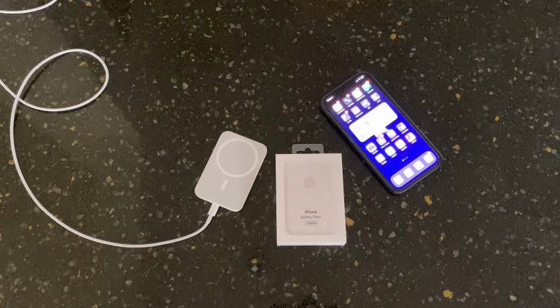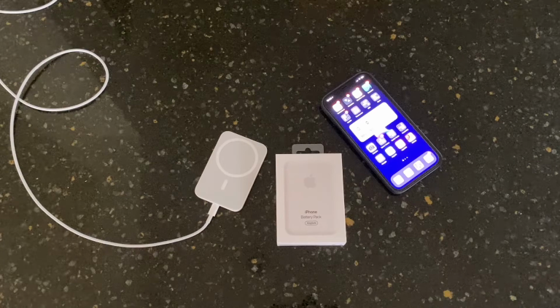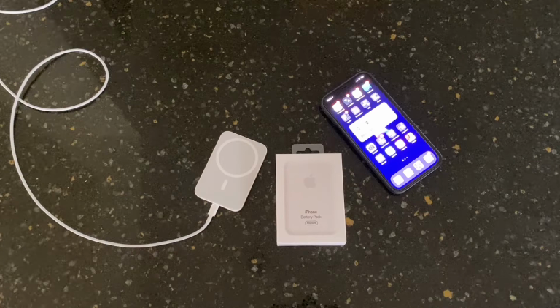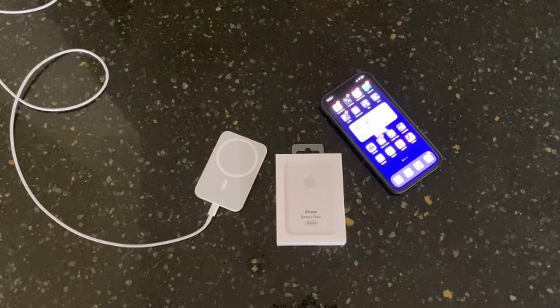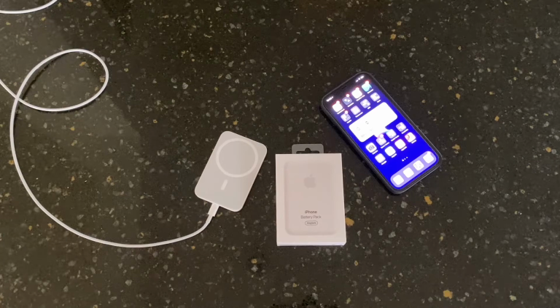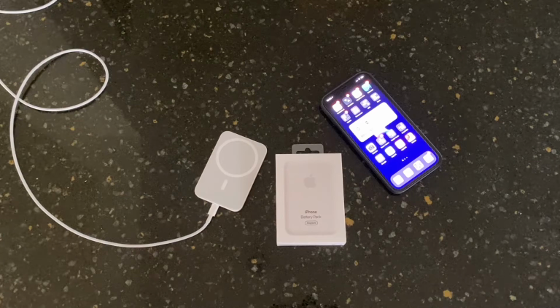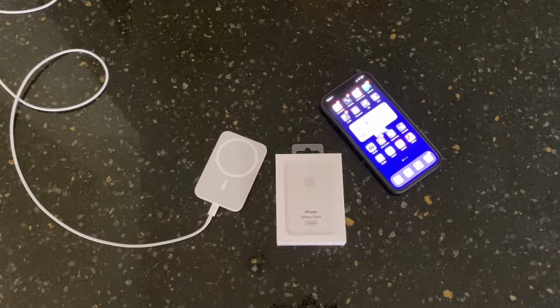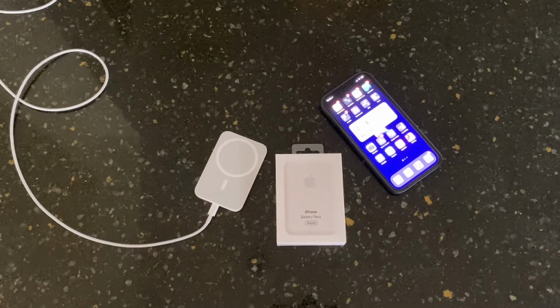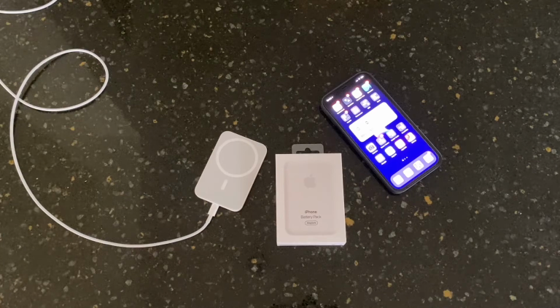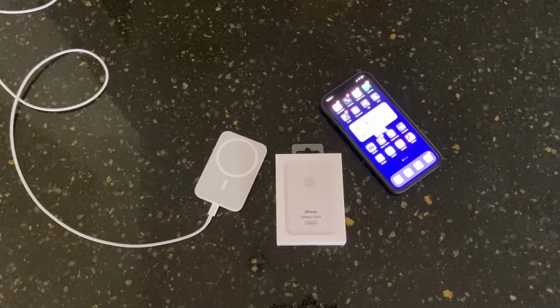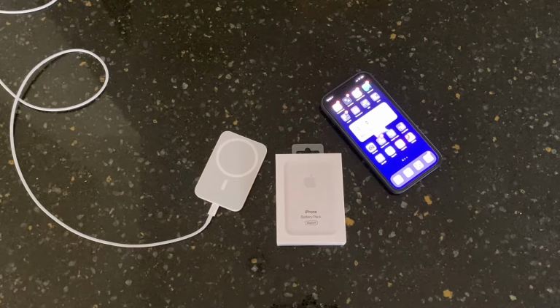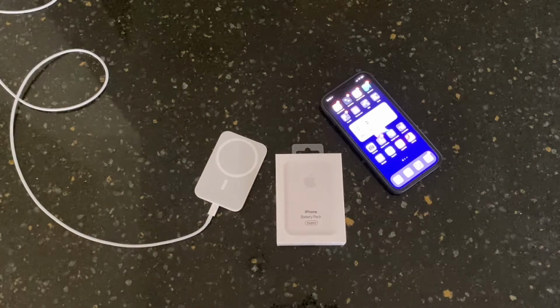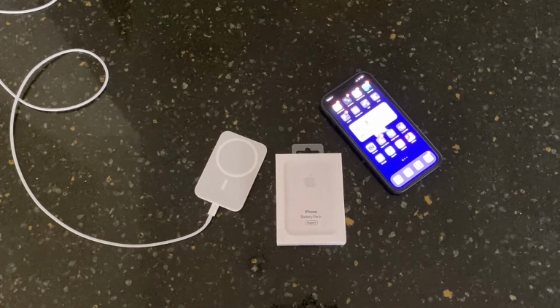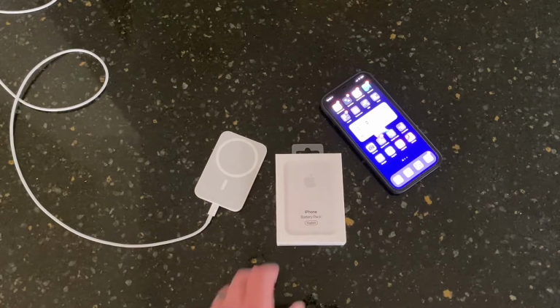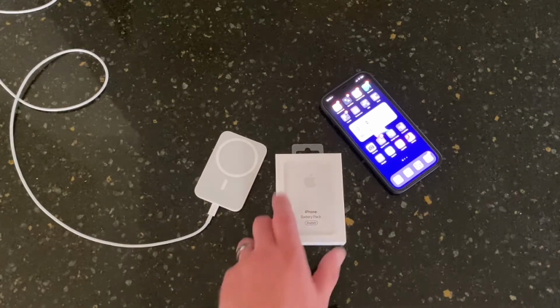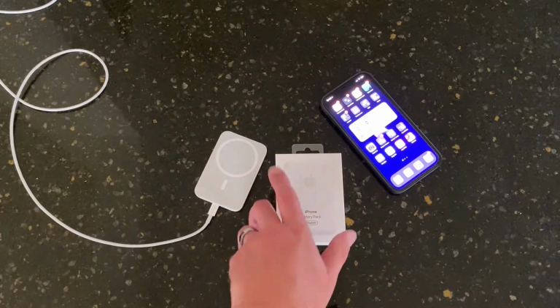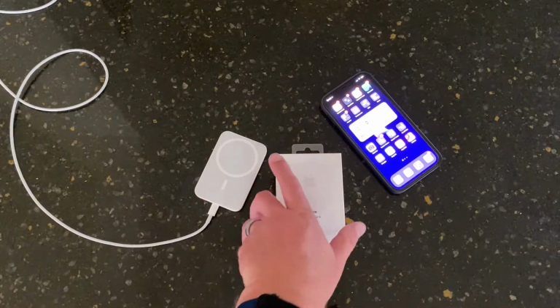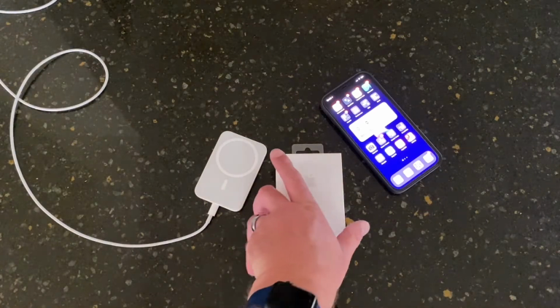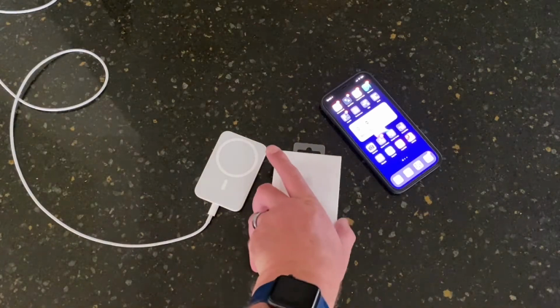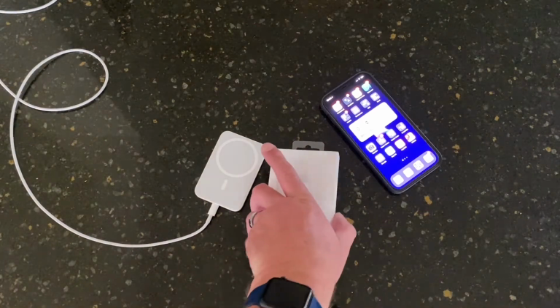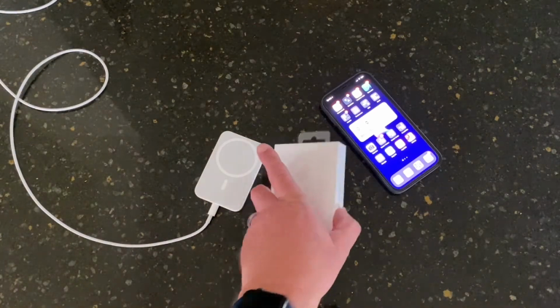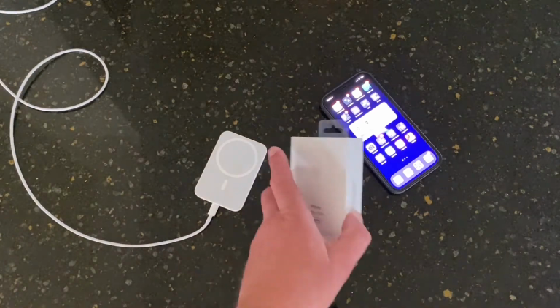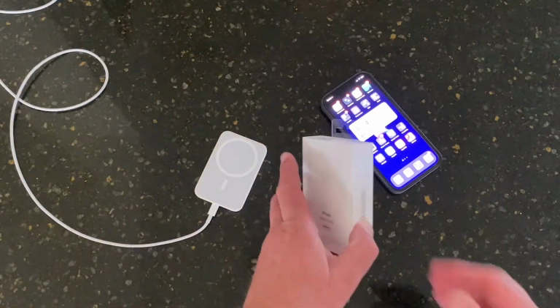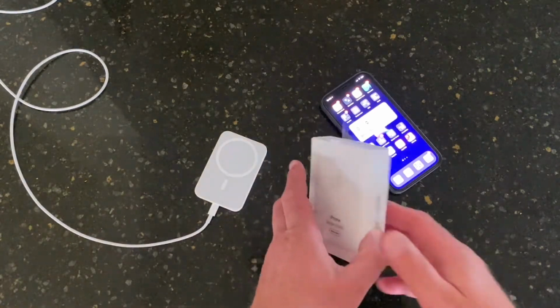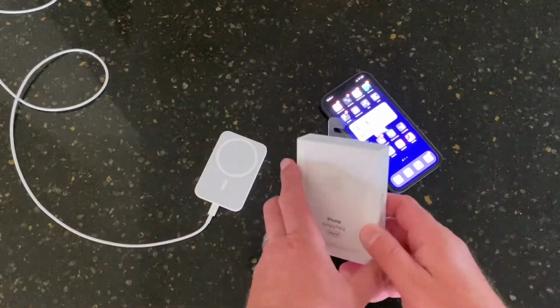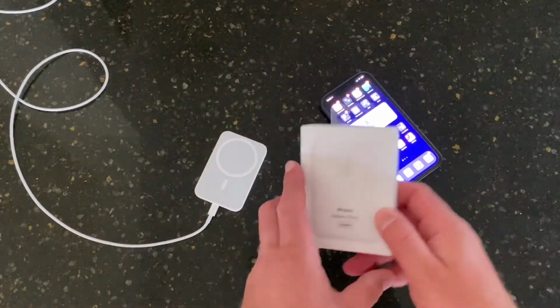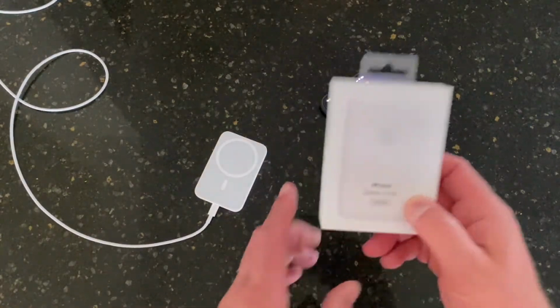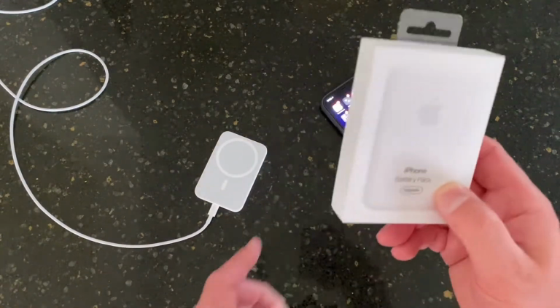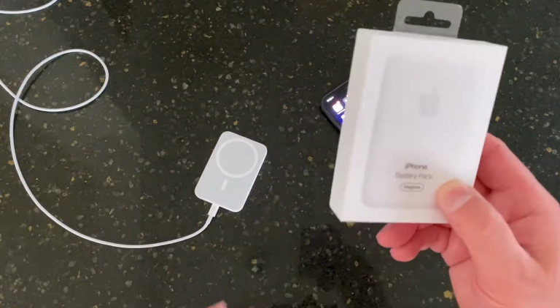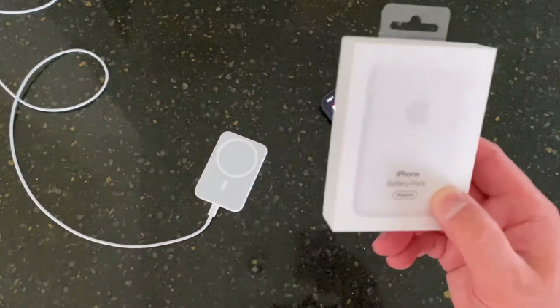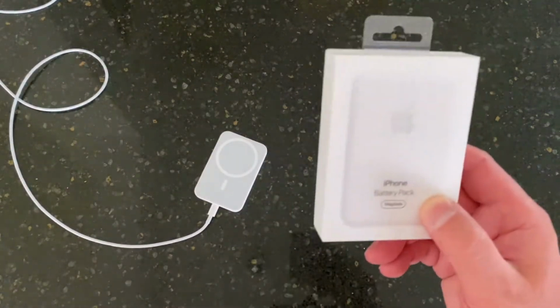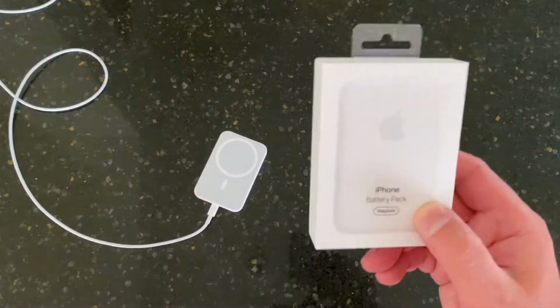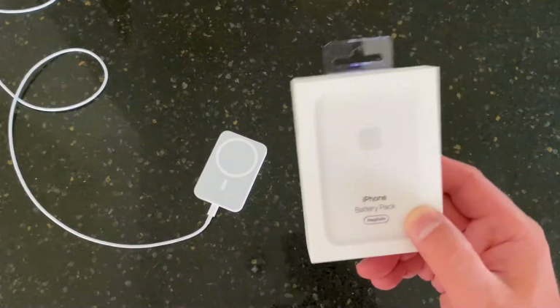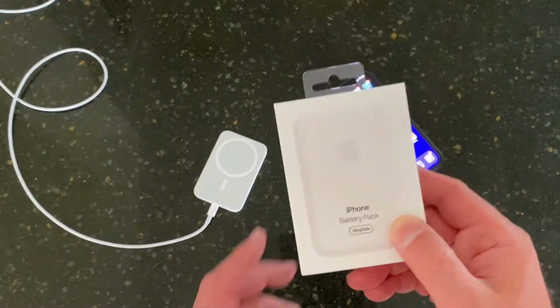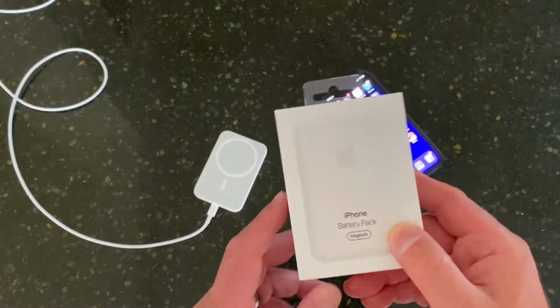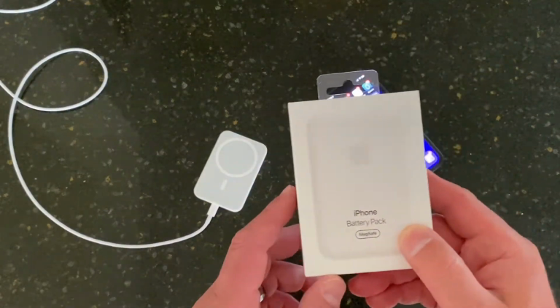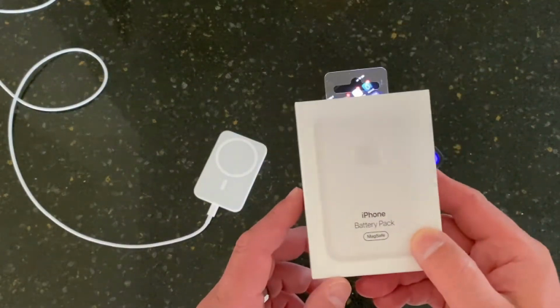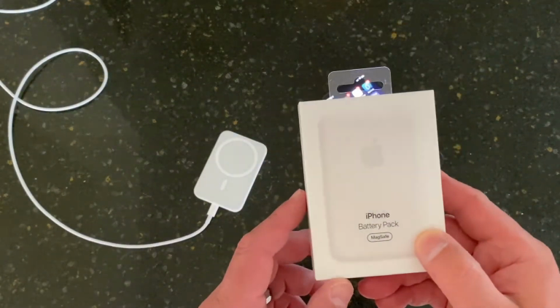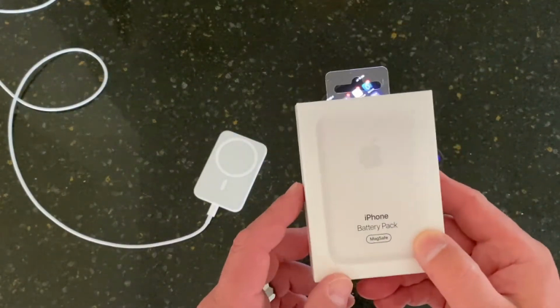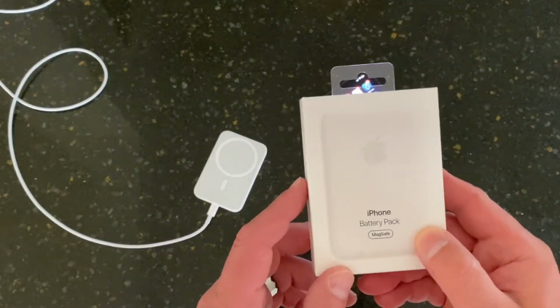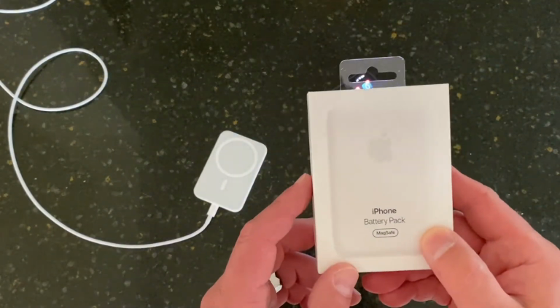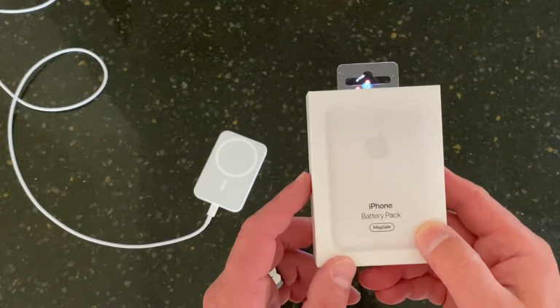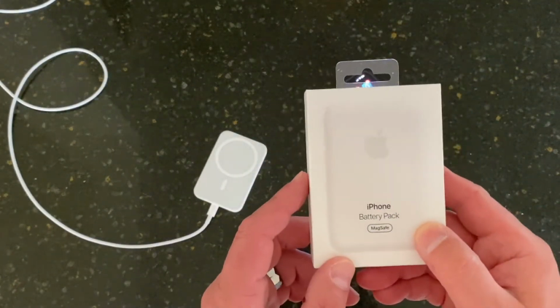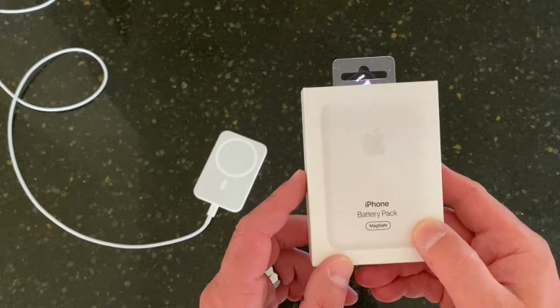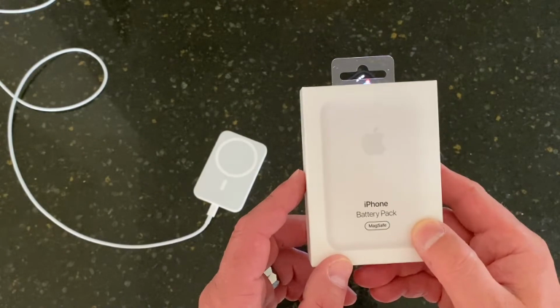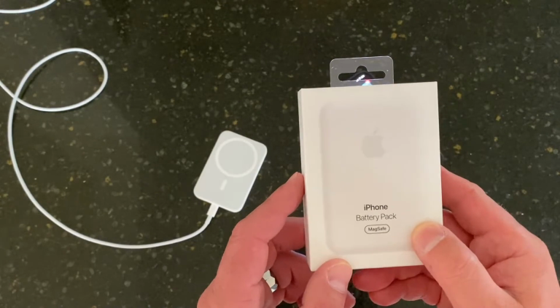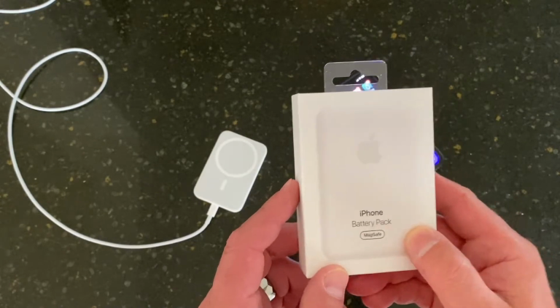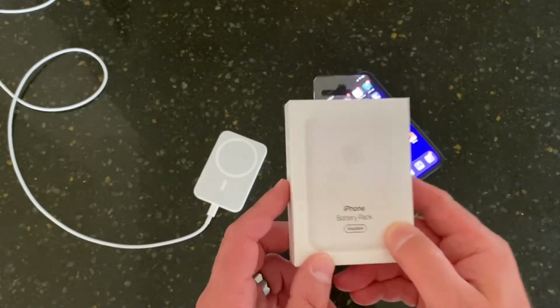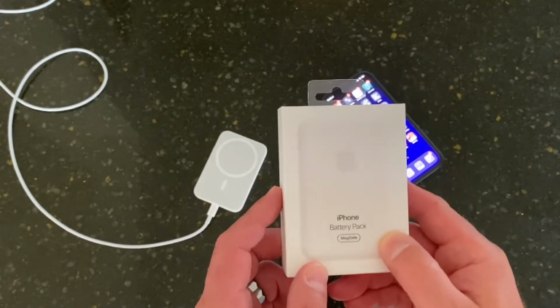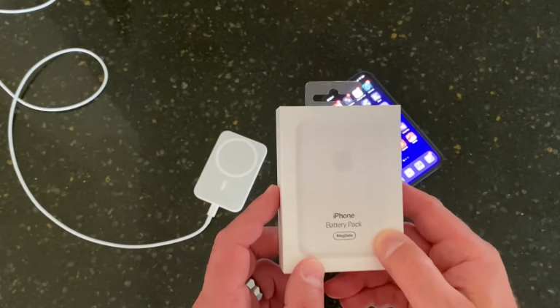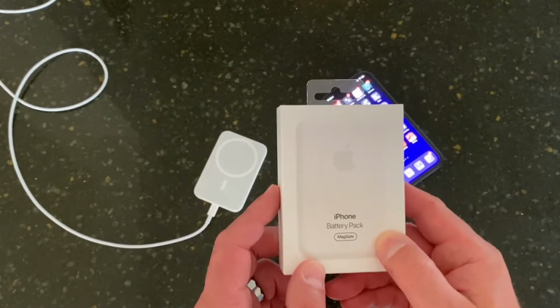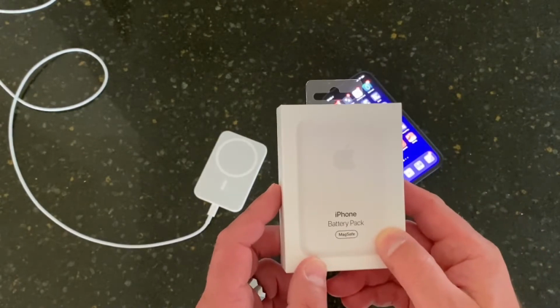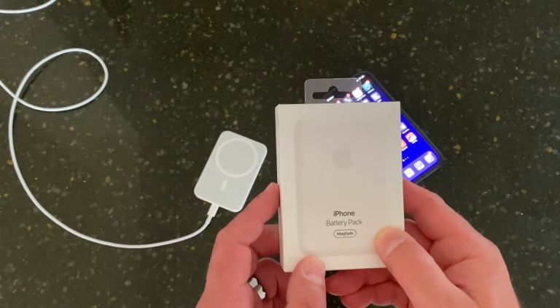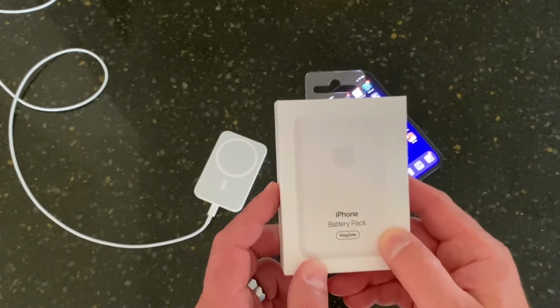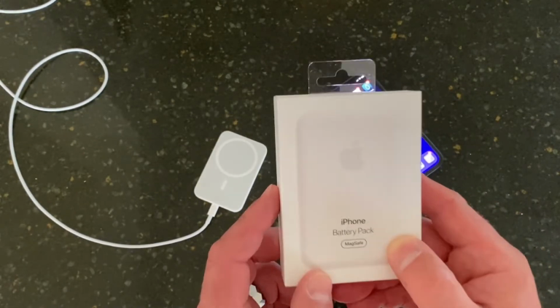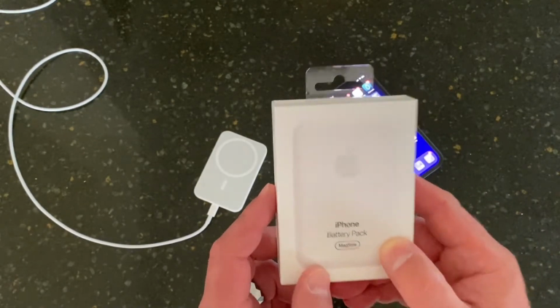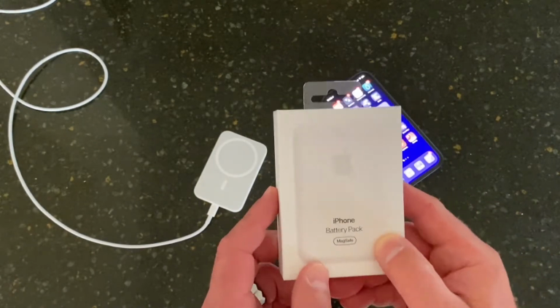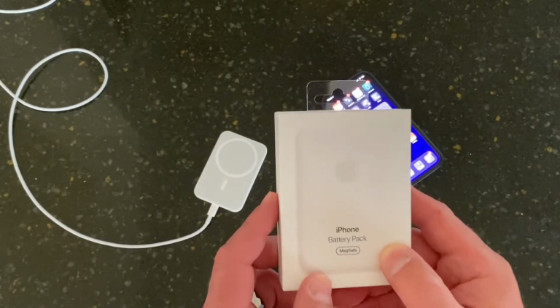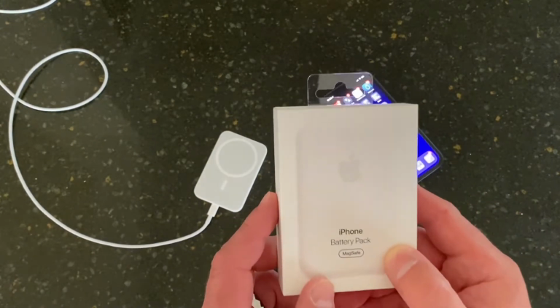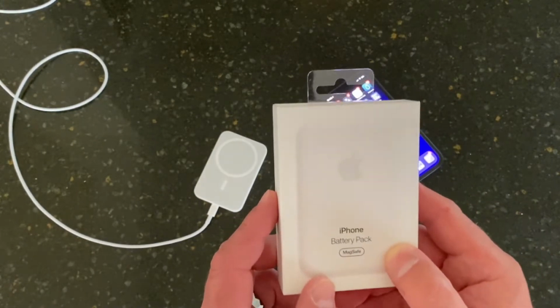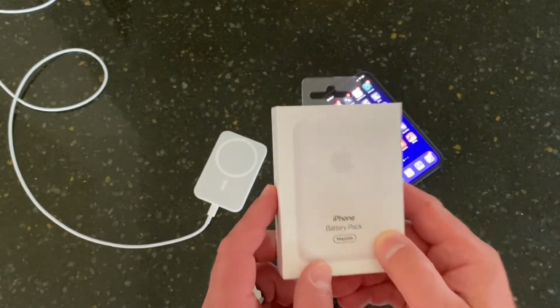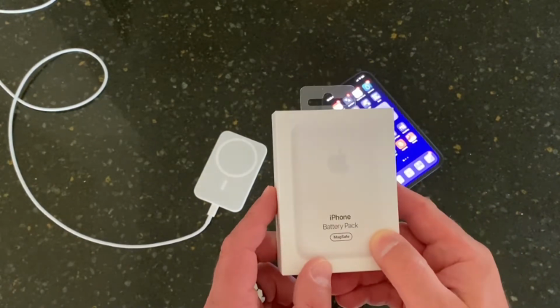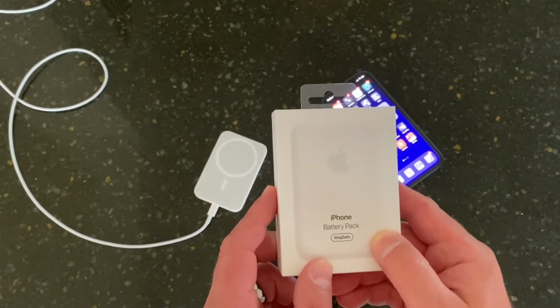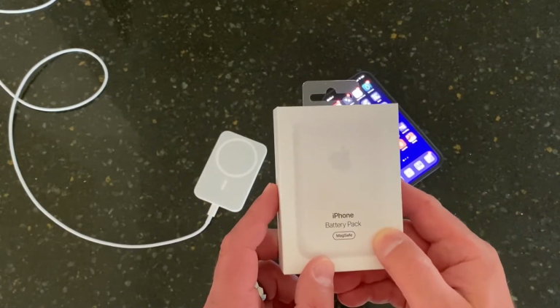Hello once again, this is Robert here. Here it is — this is Apple's new MagSafe battery pack.